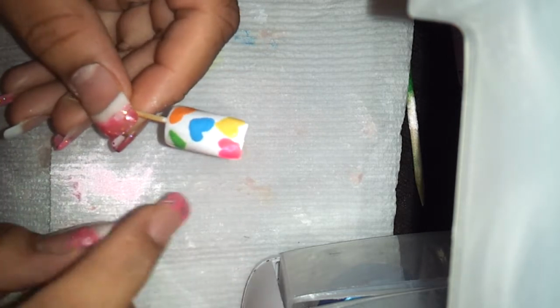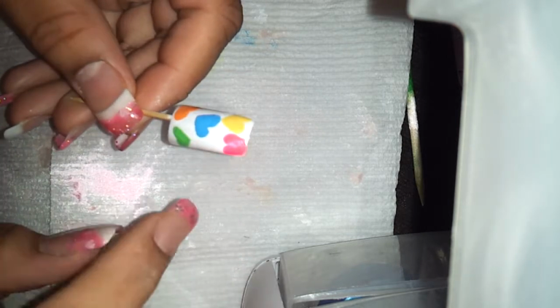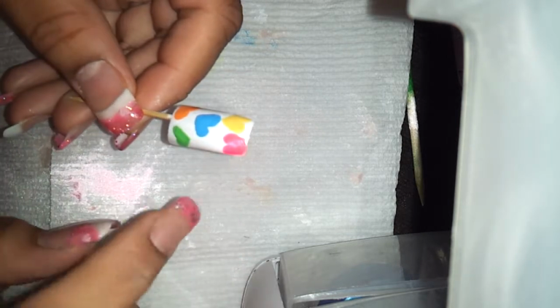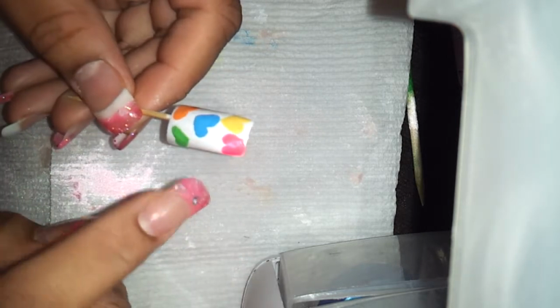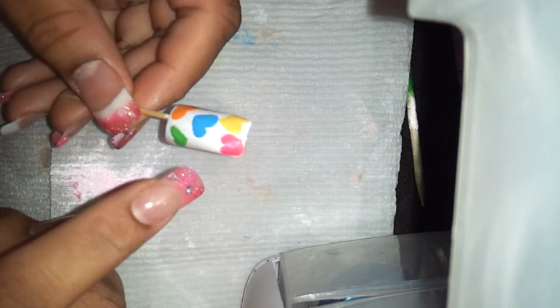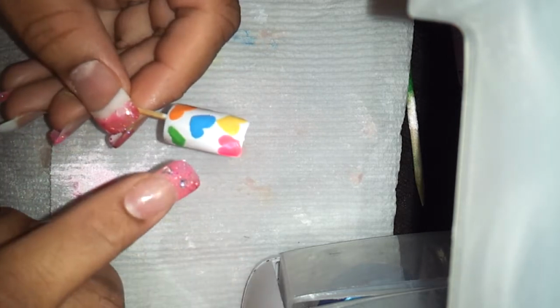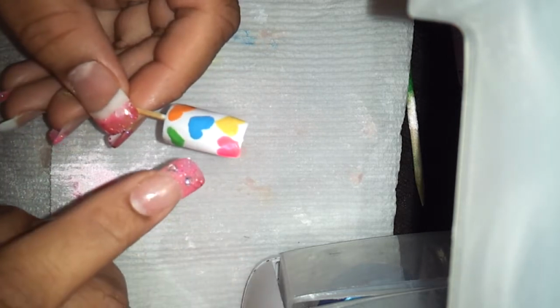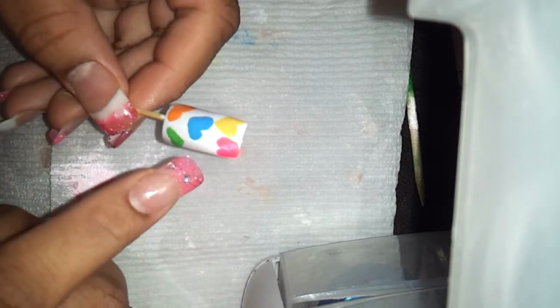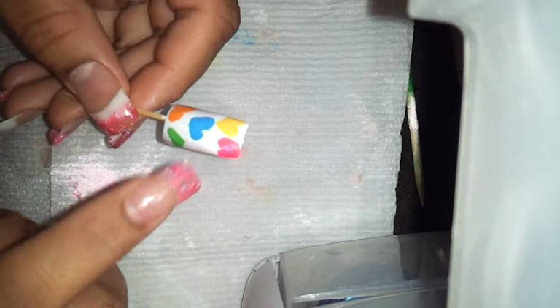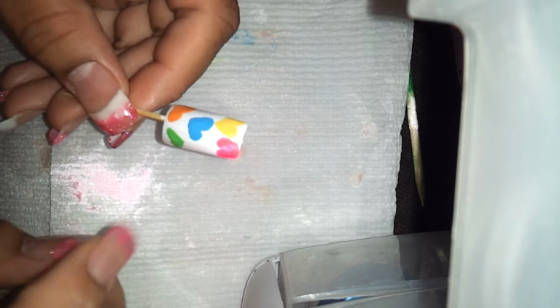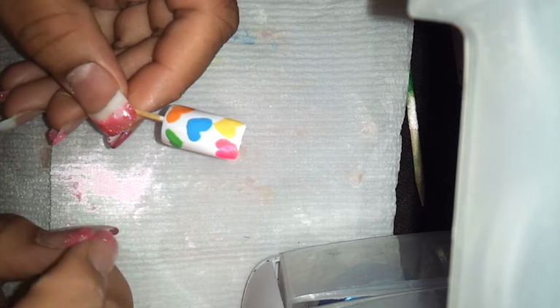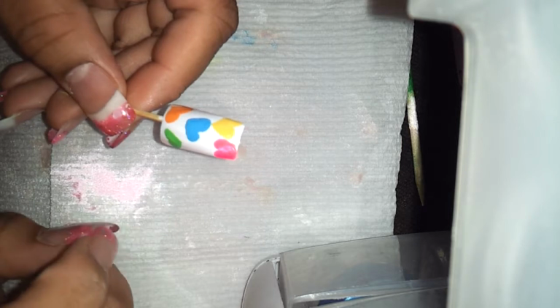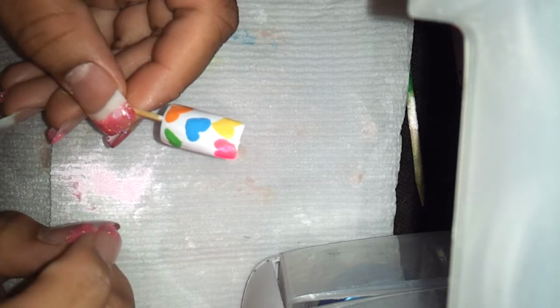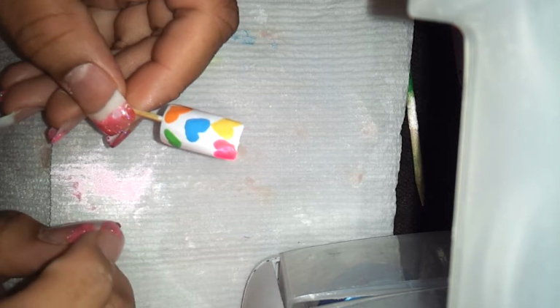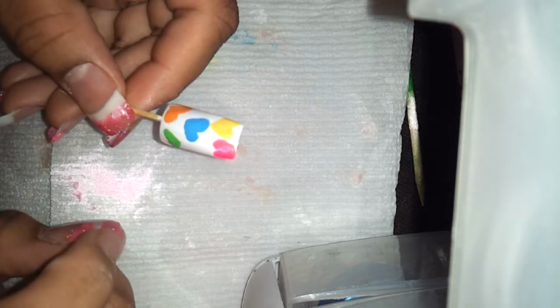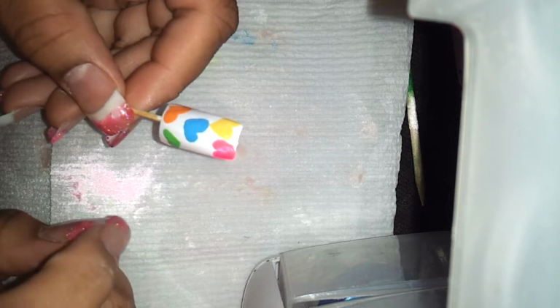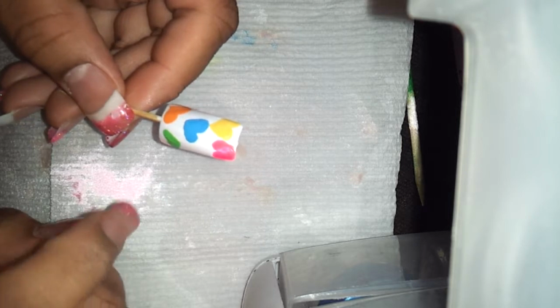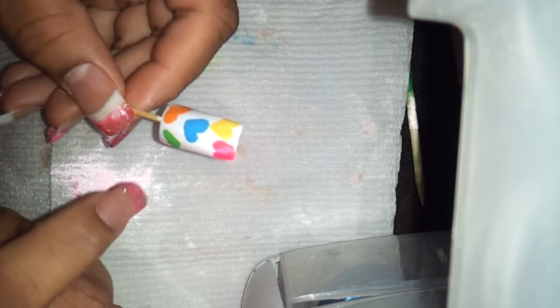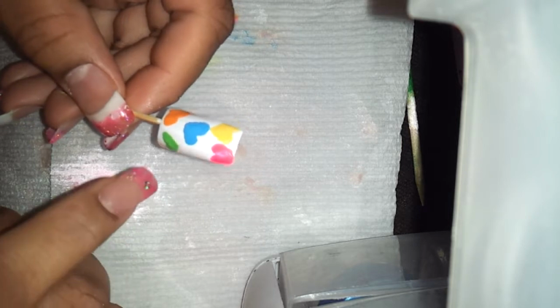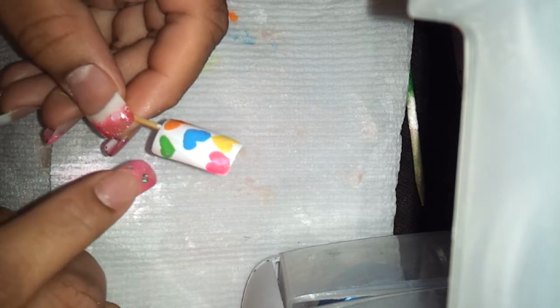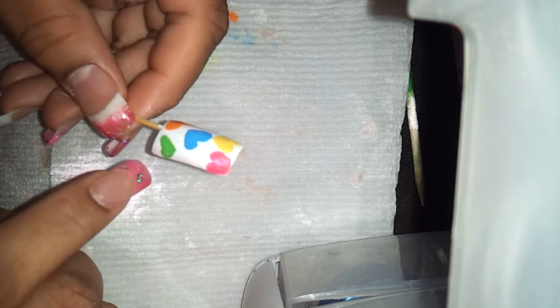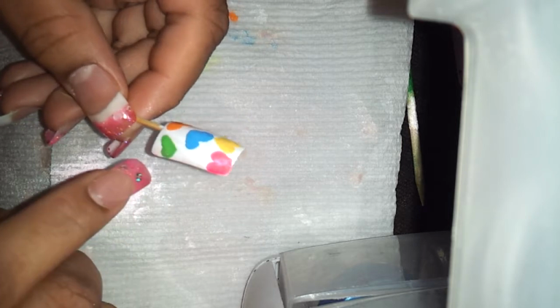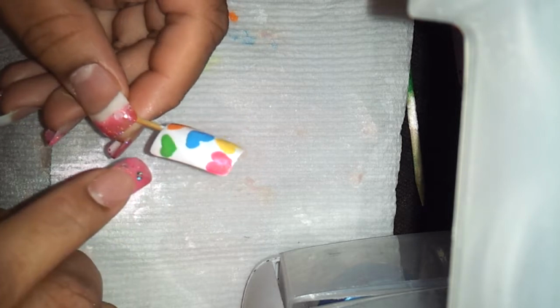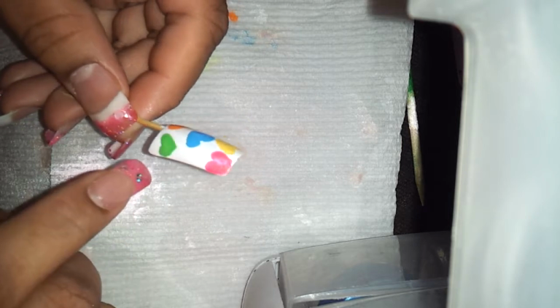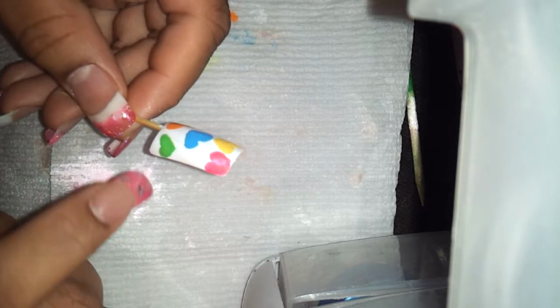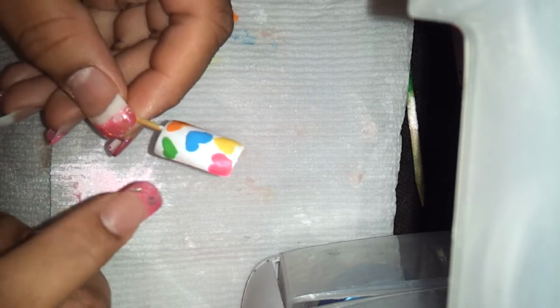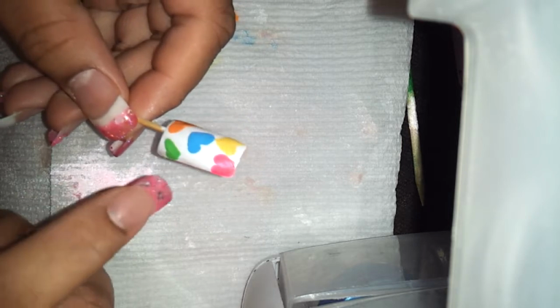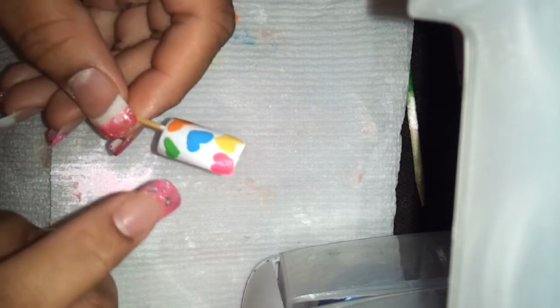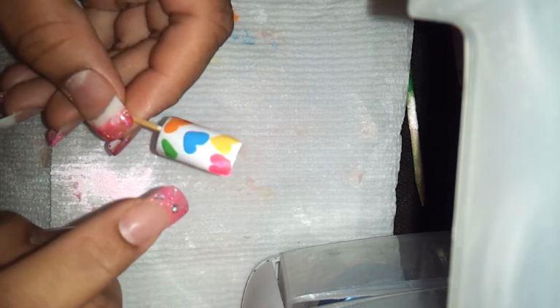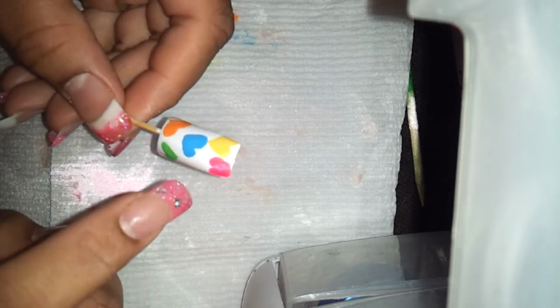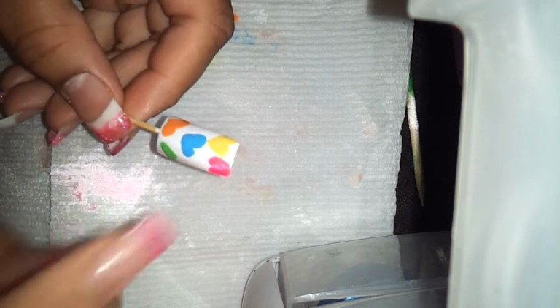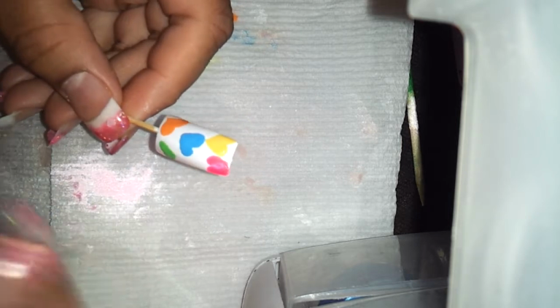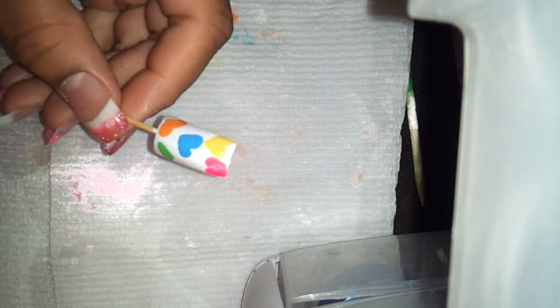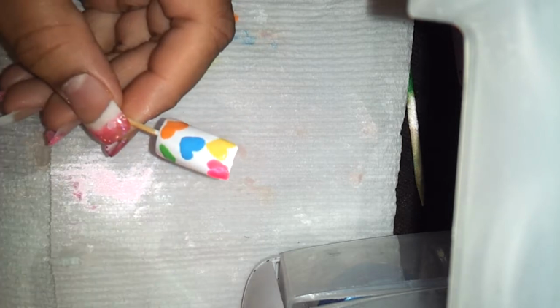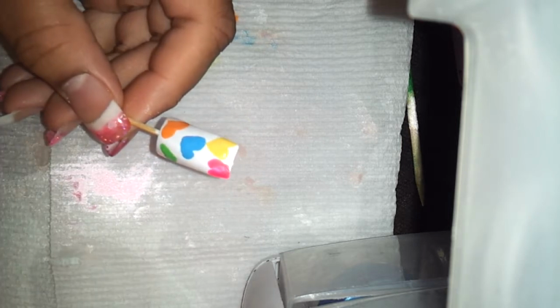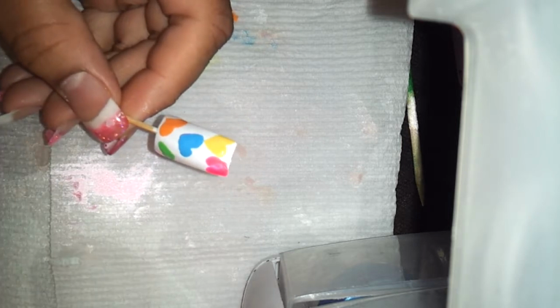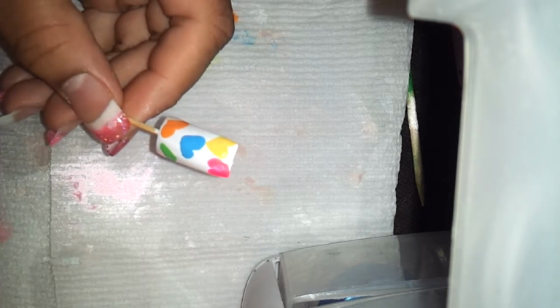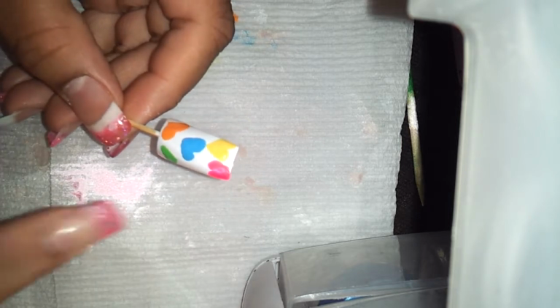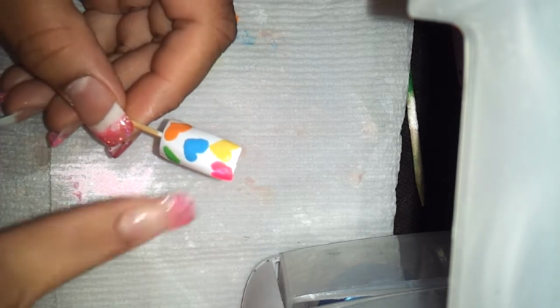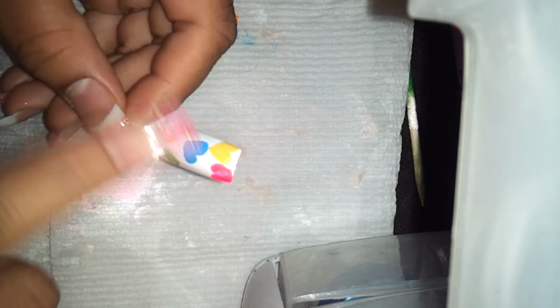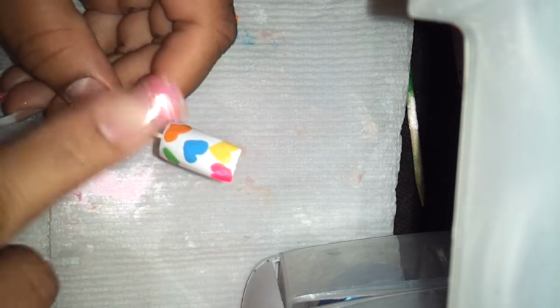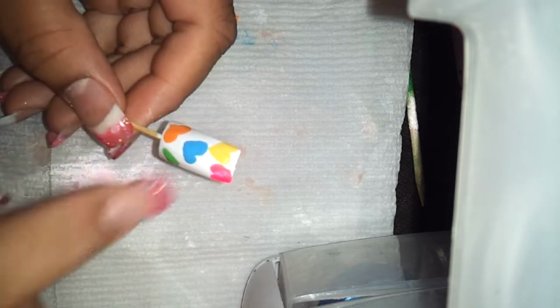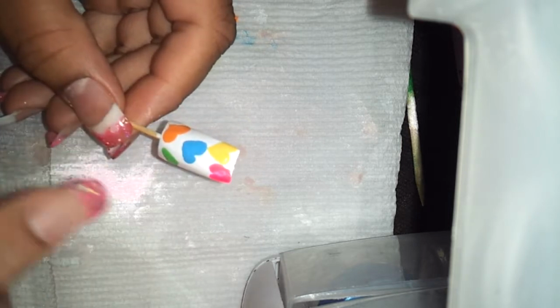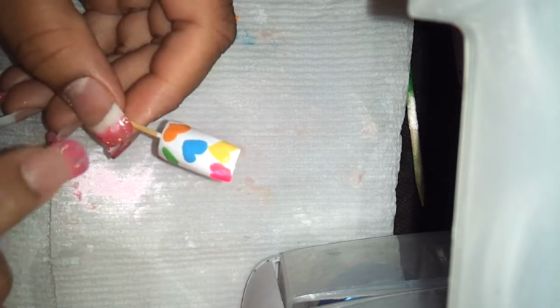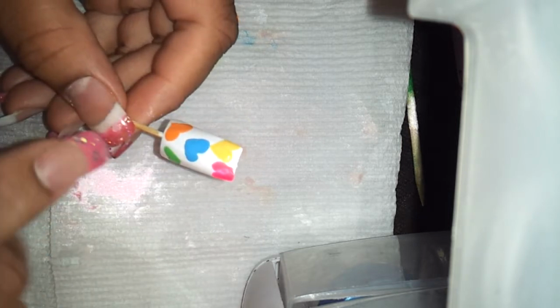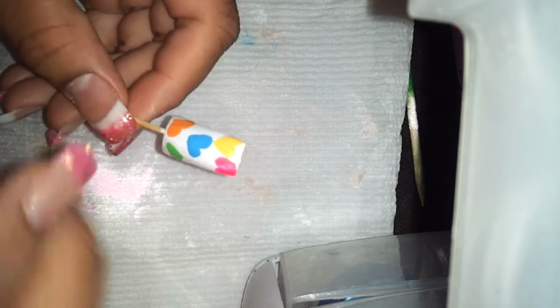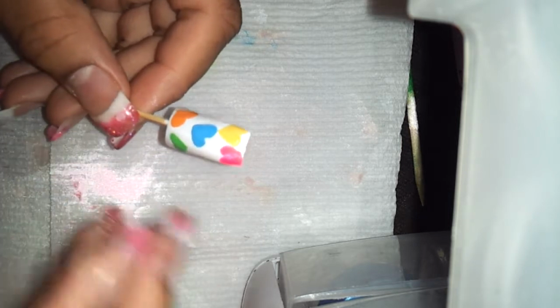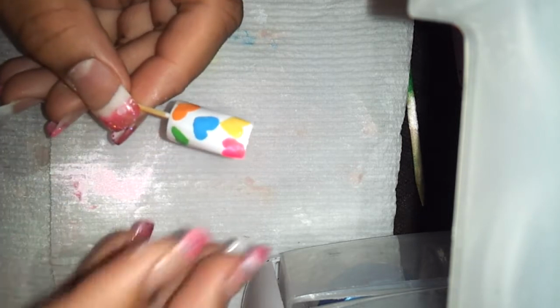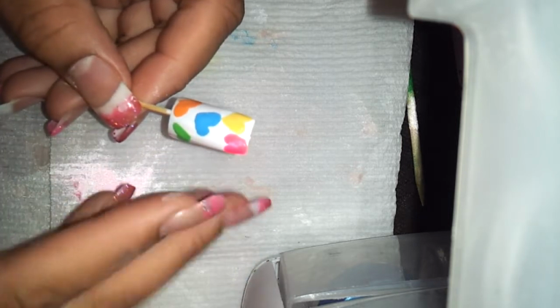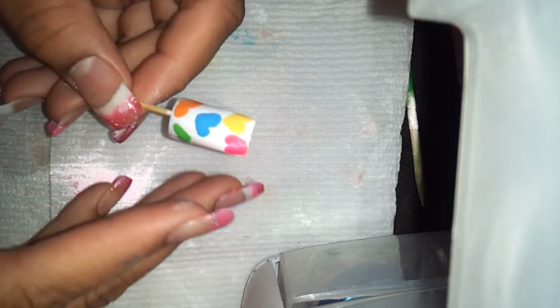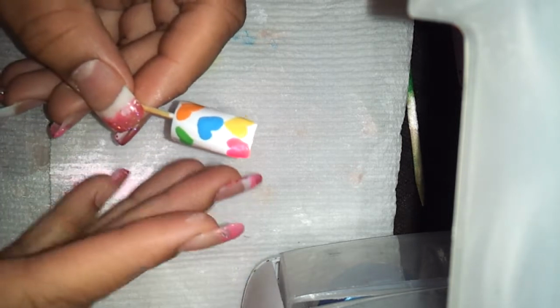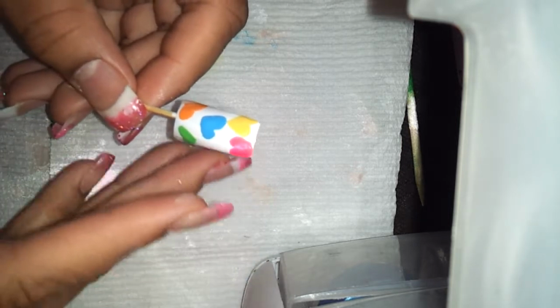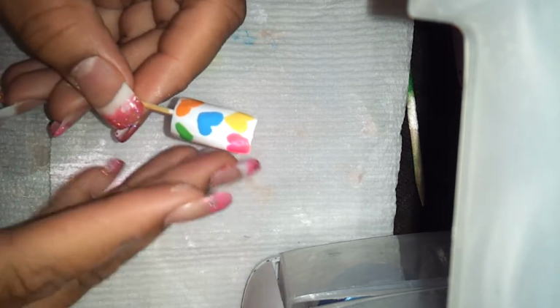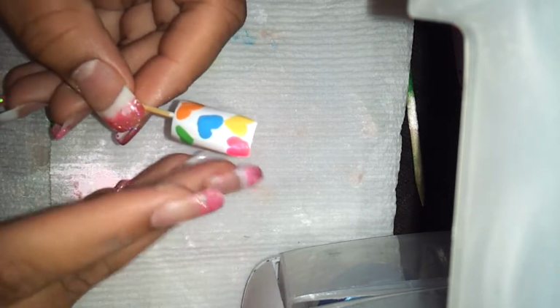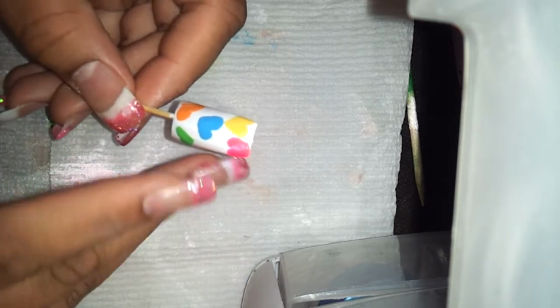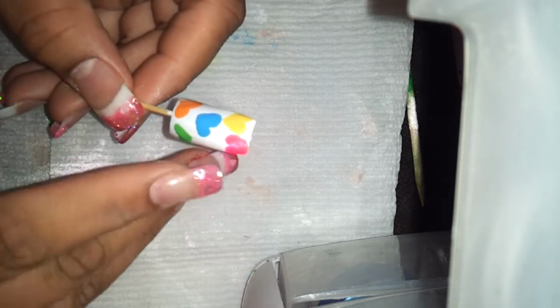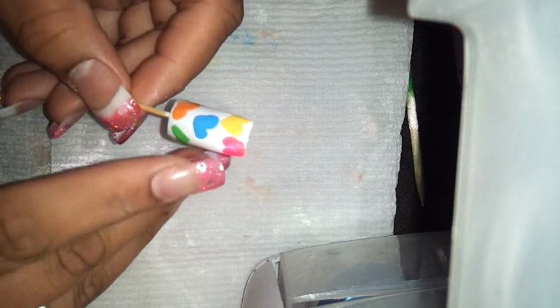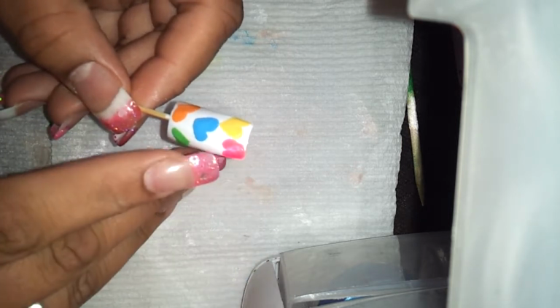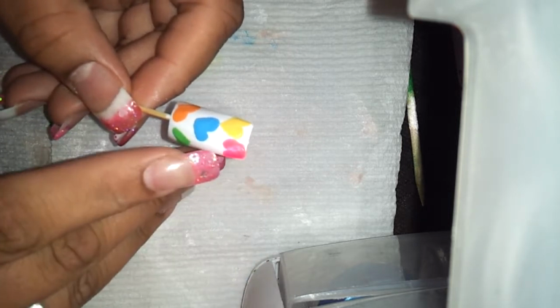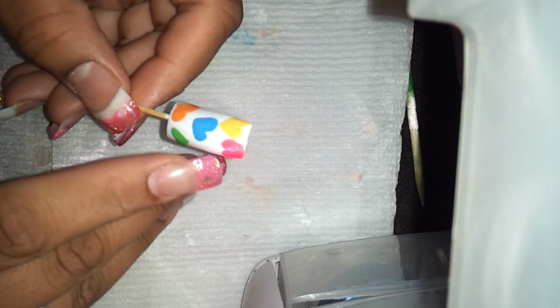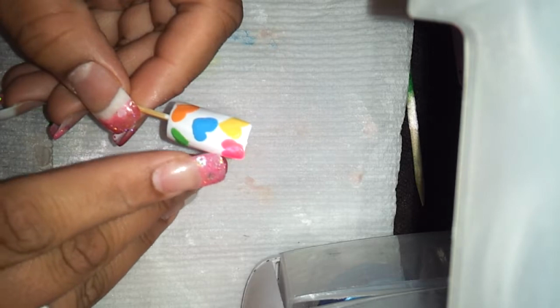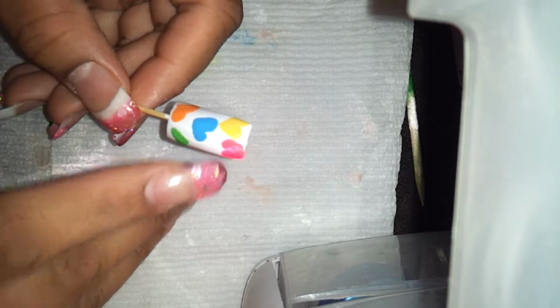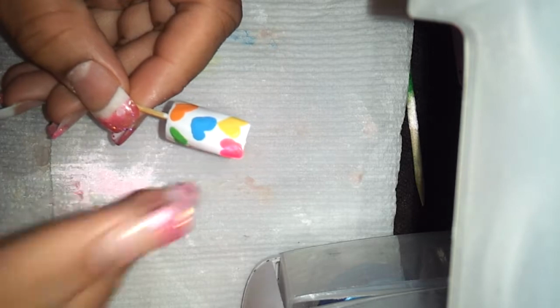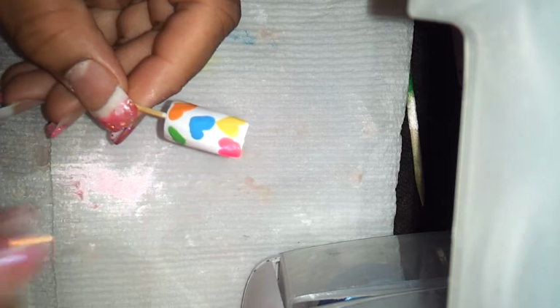And then I took acrylic paints. I messed up on the pink one.